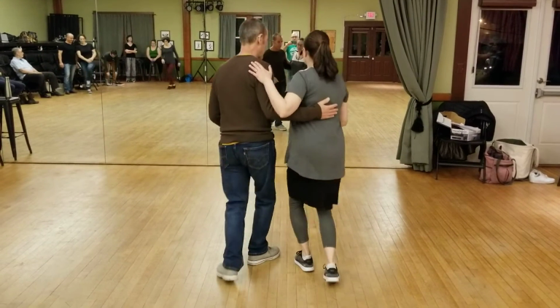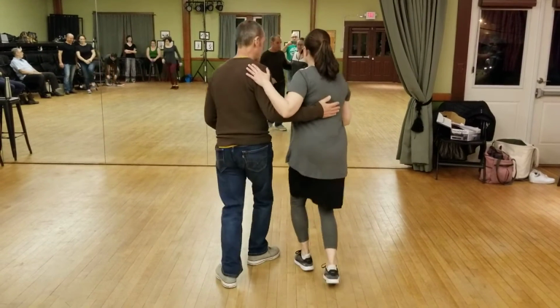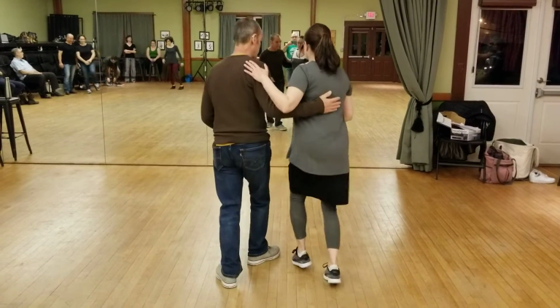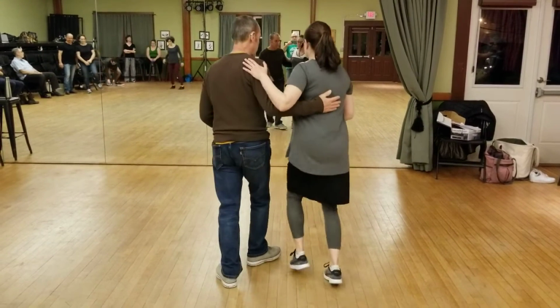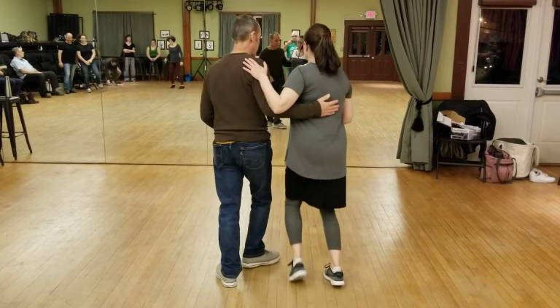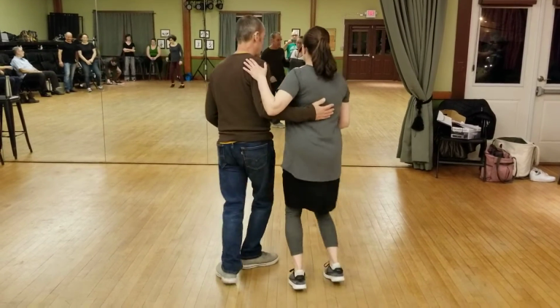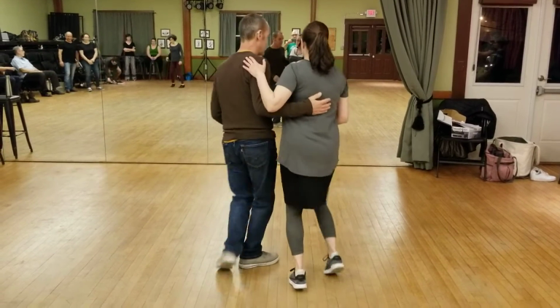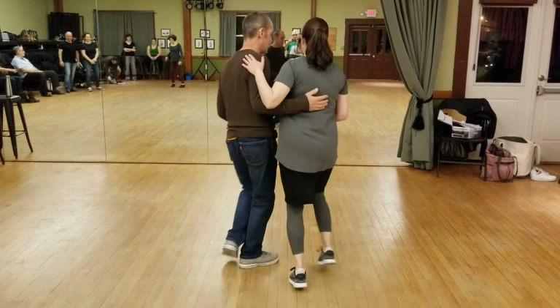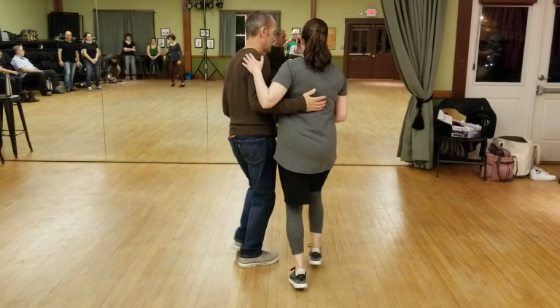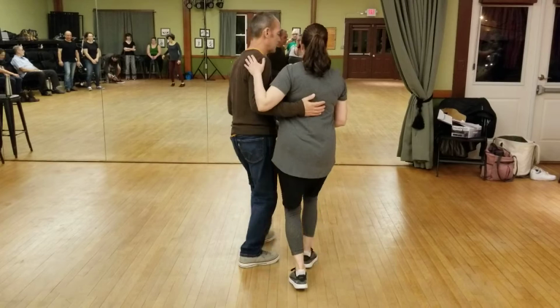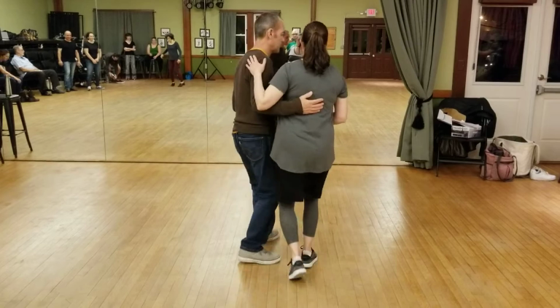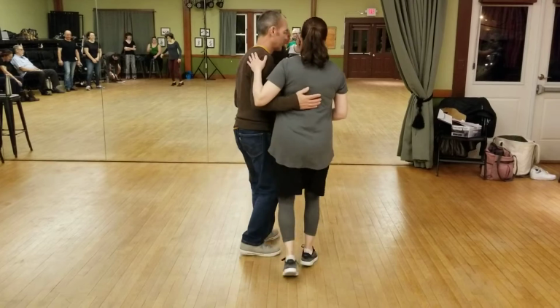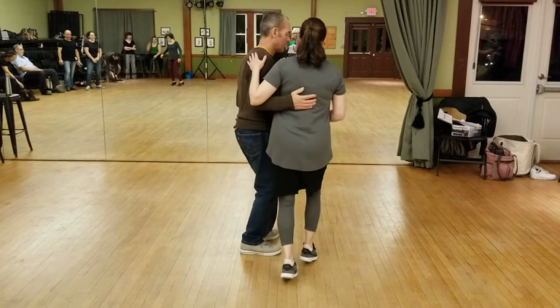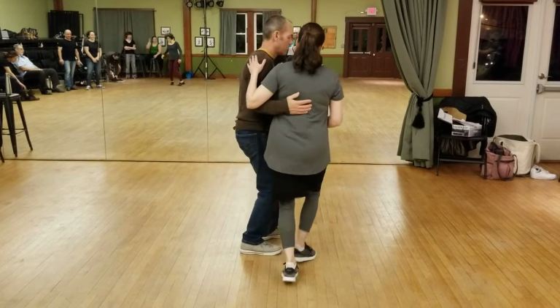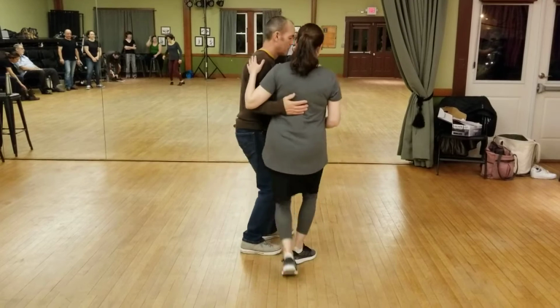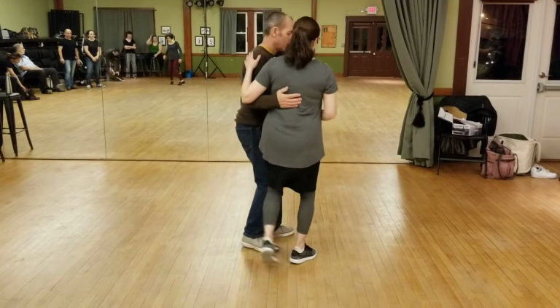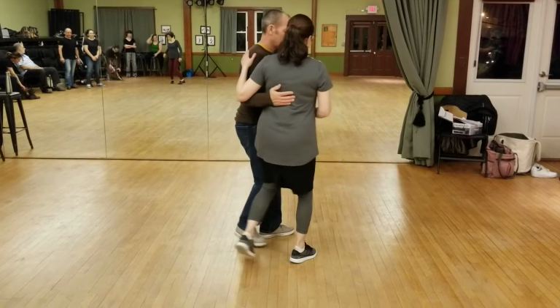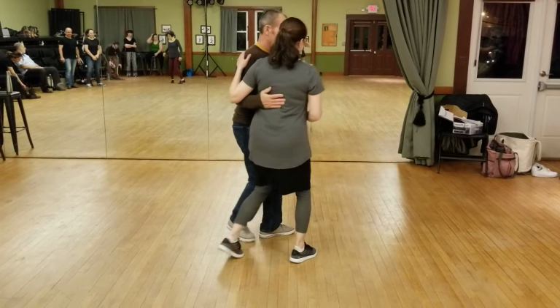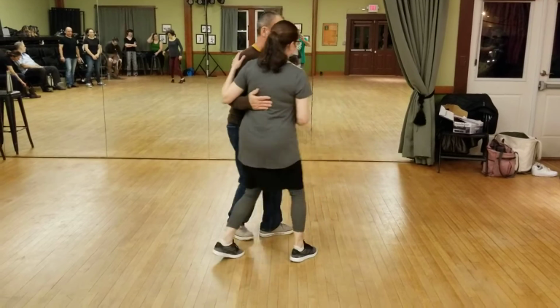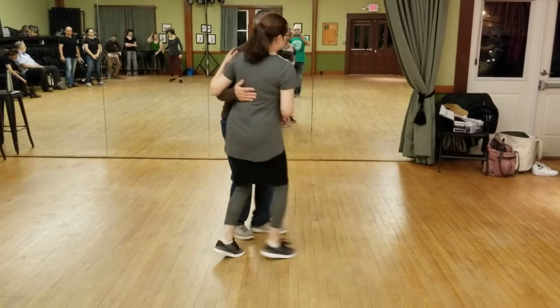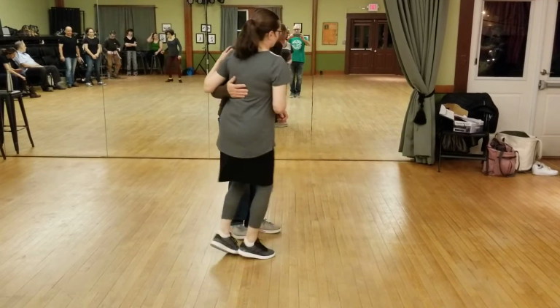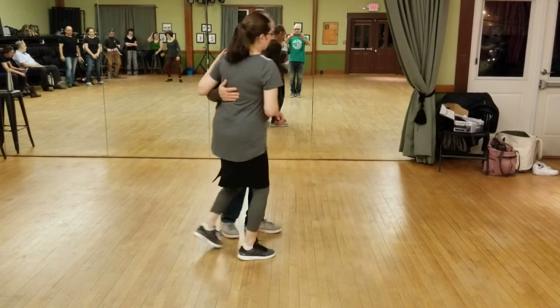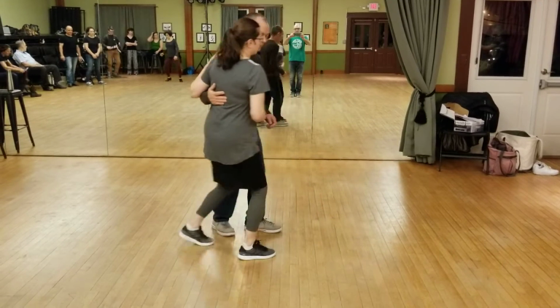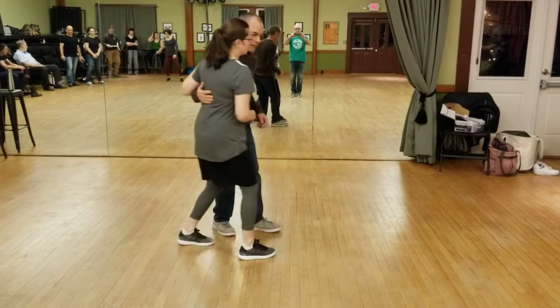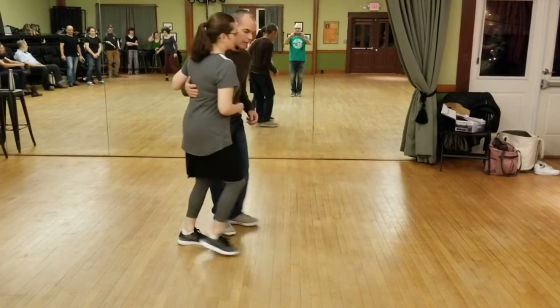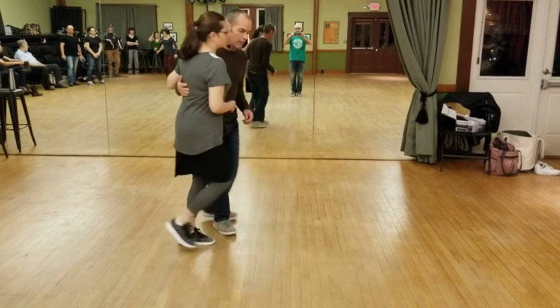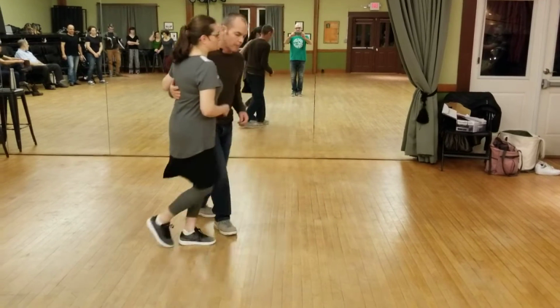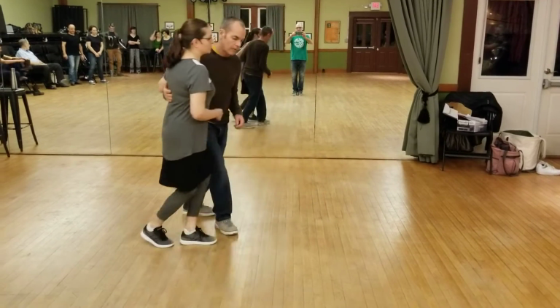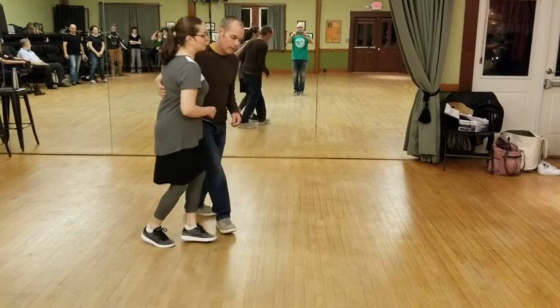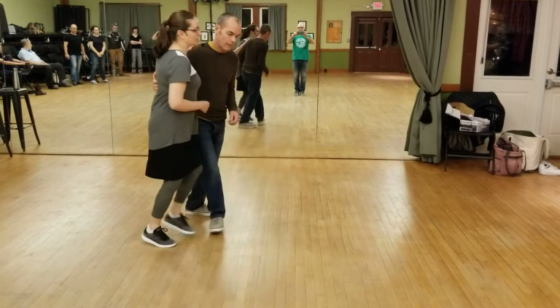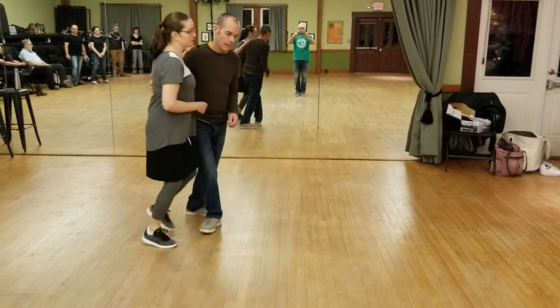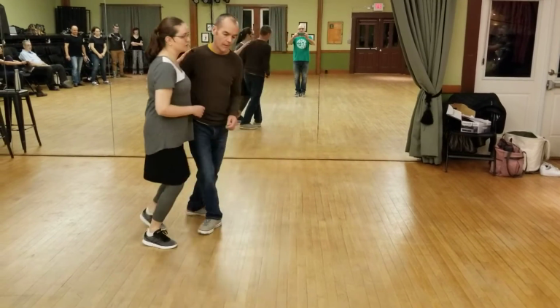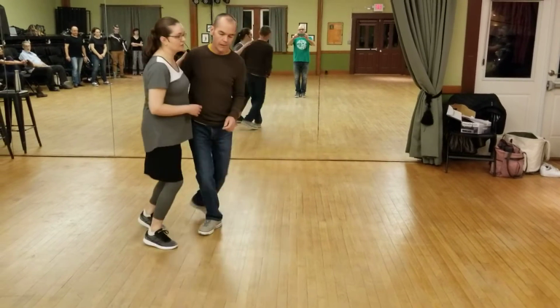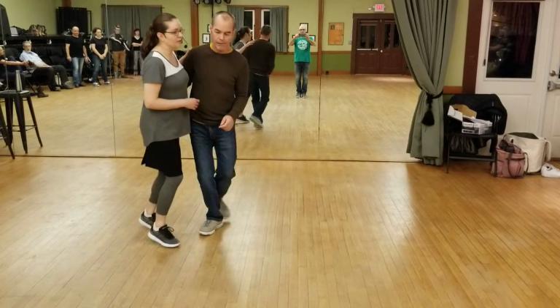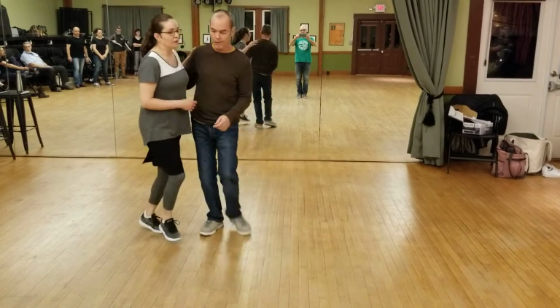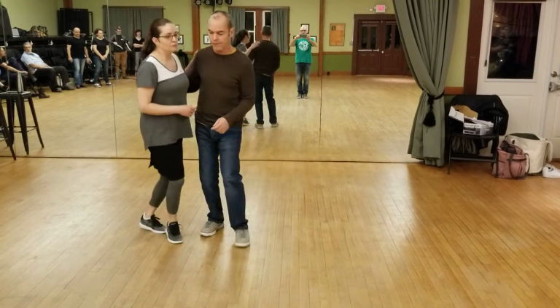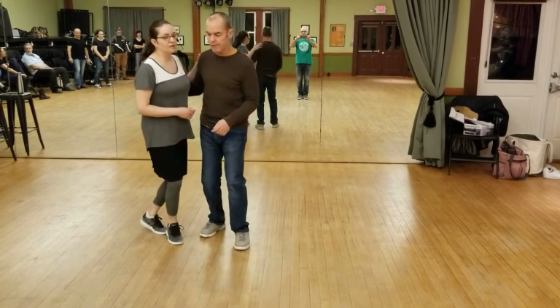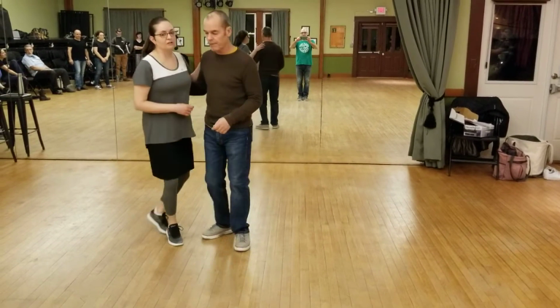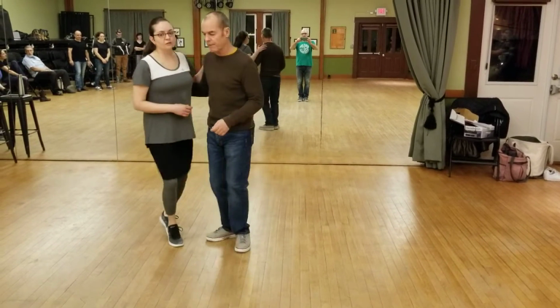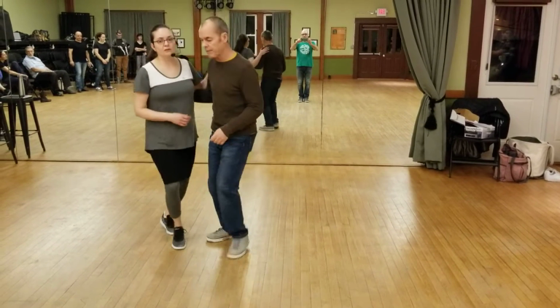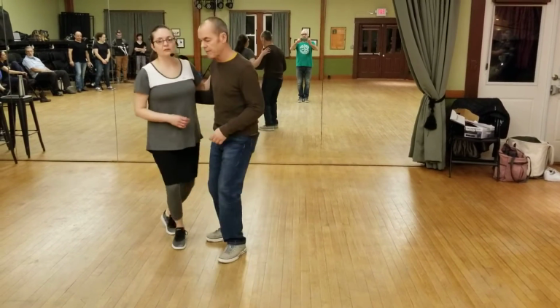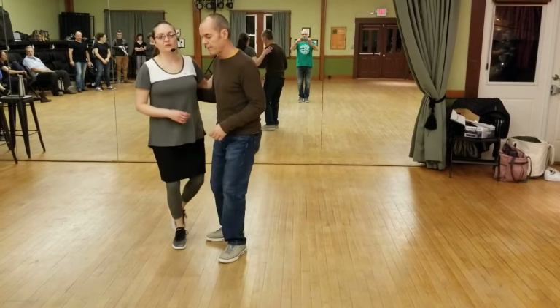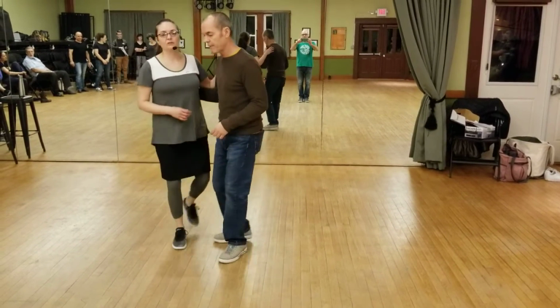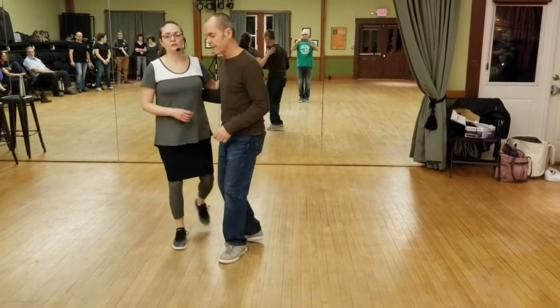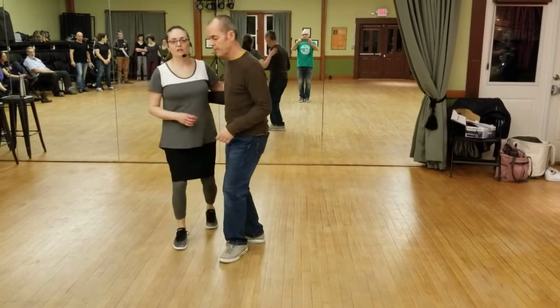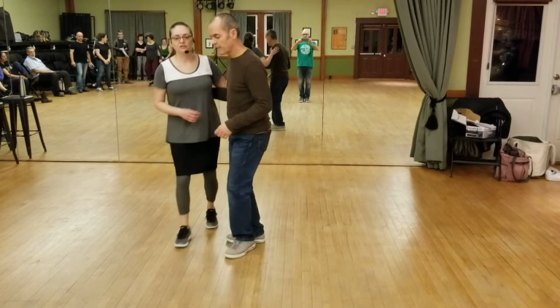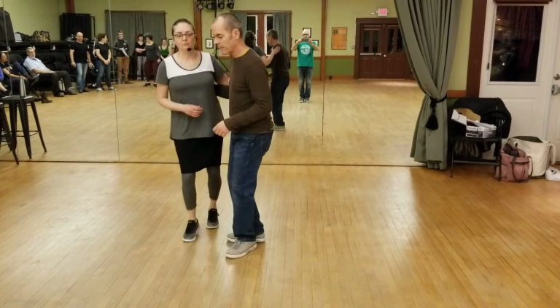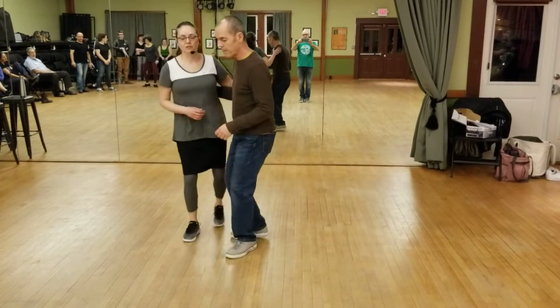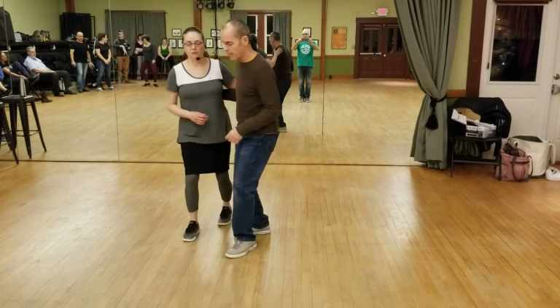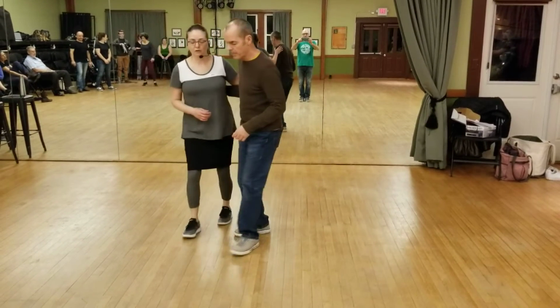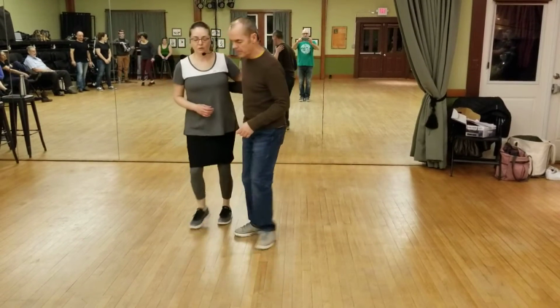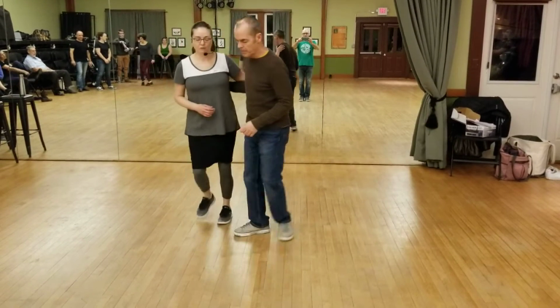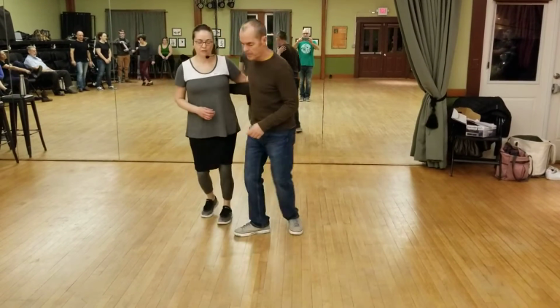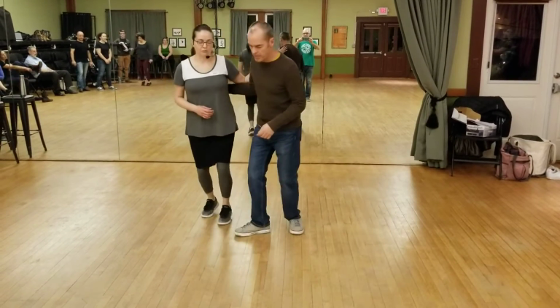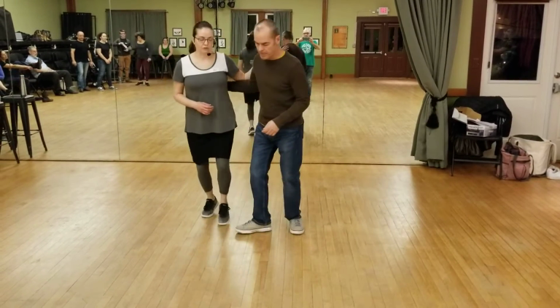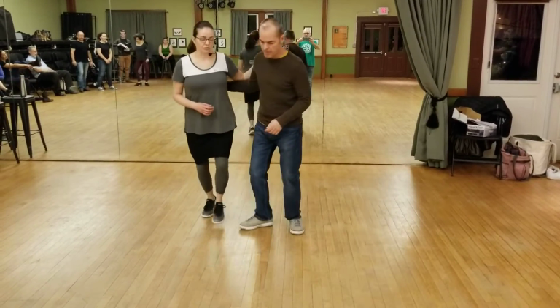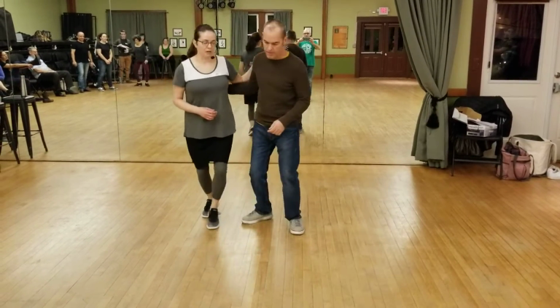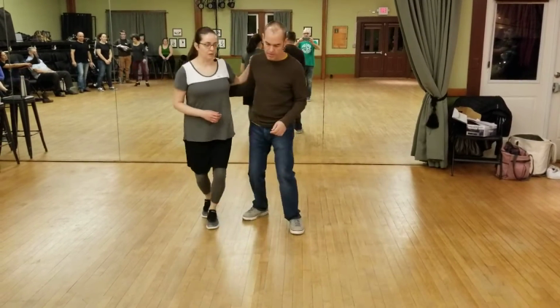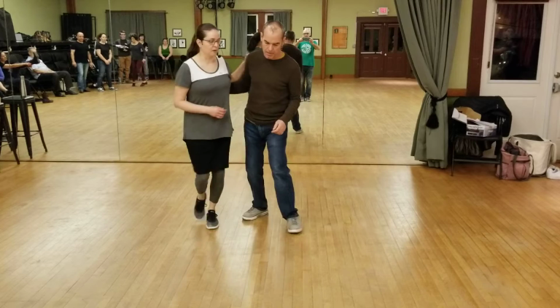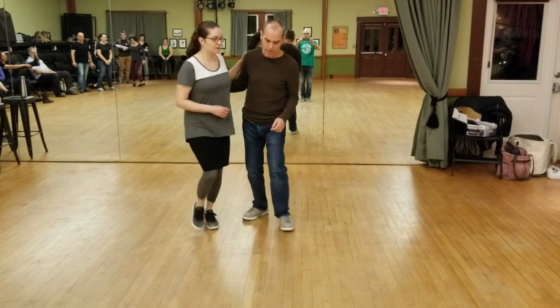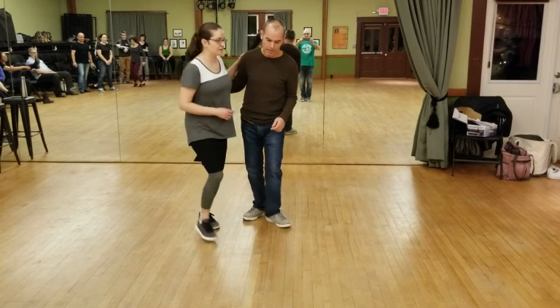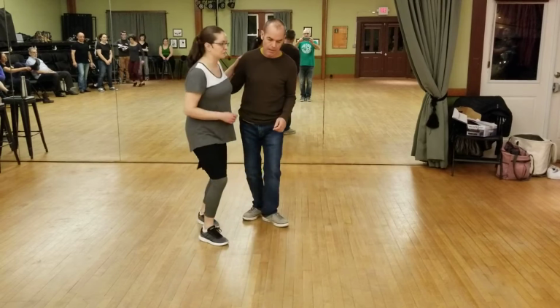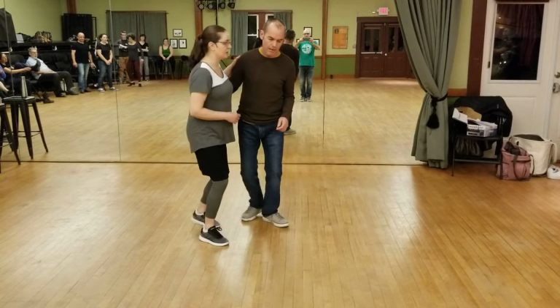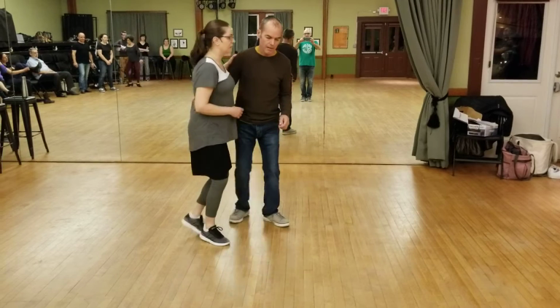We did some connection exercises where we did some rotating in one direction. We didn't do it in the other direction, but you can go counterclockwise as well.